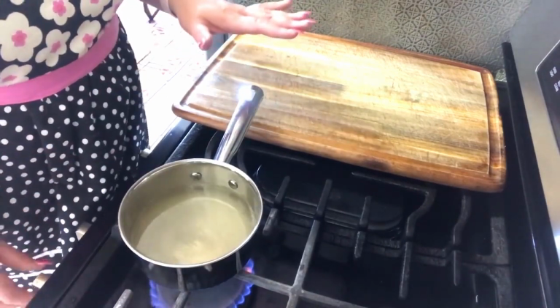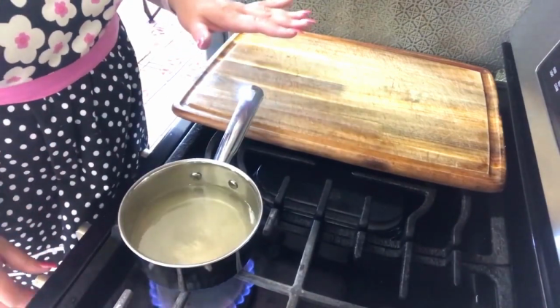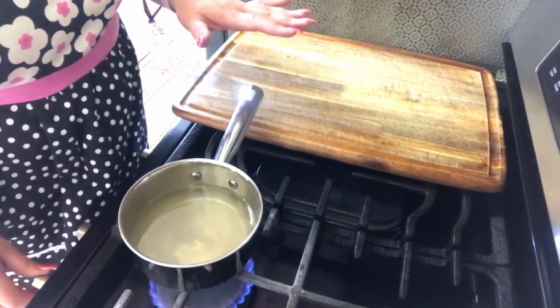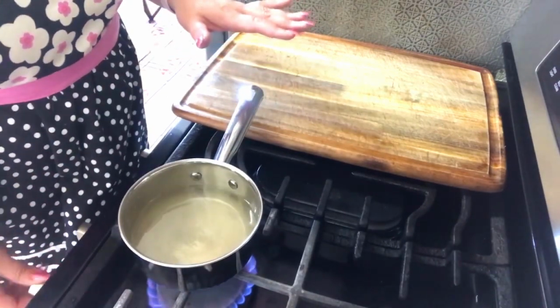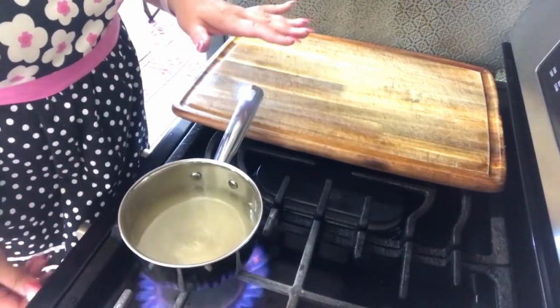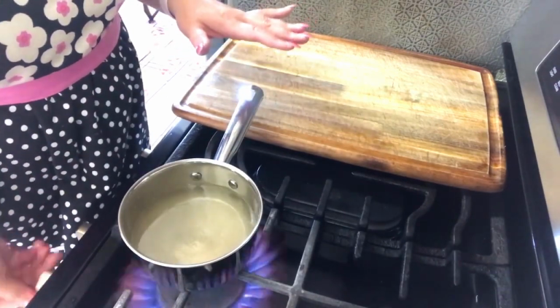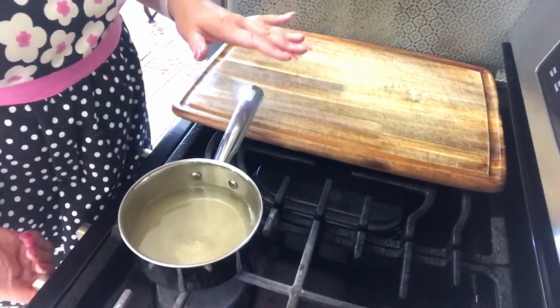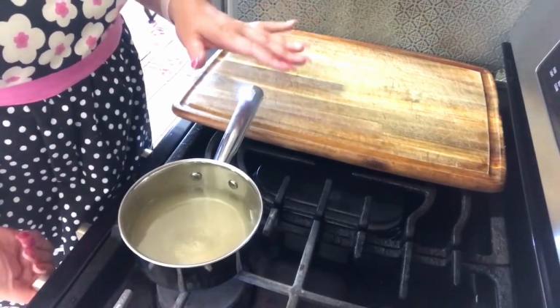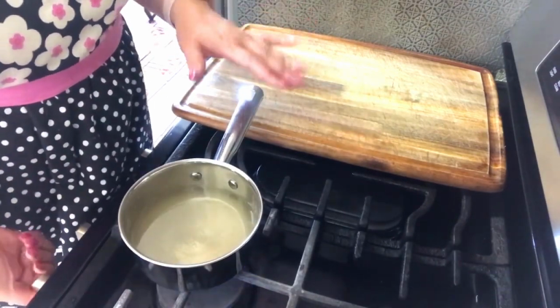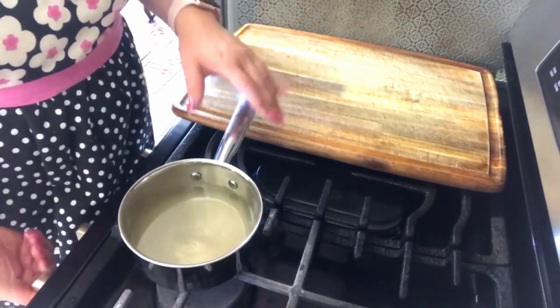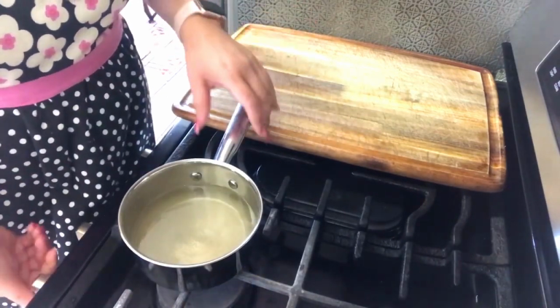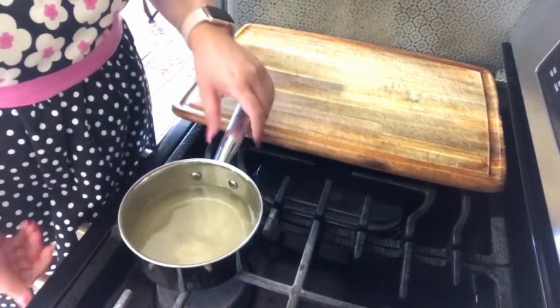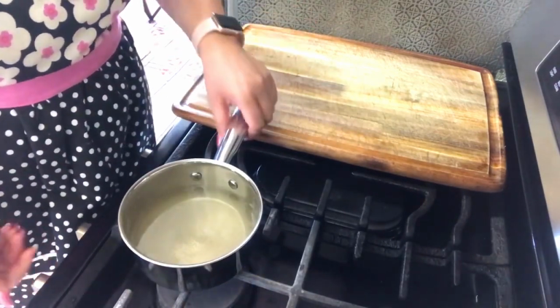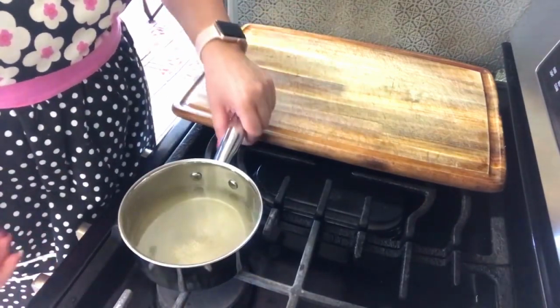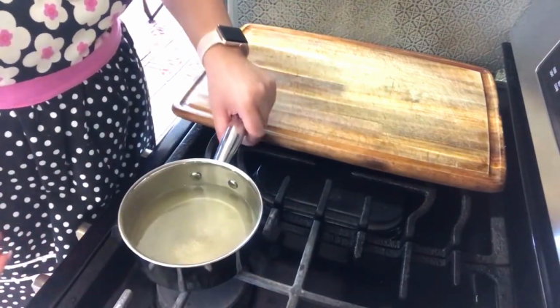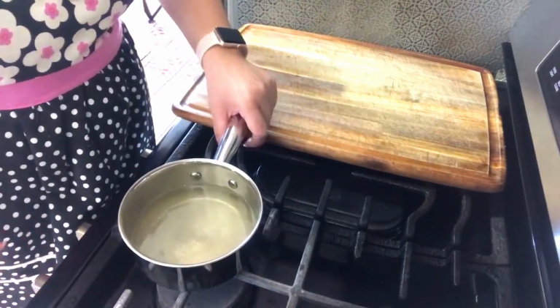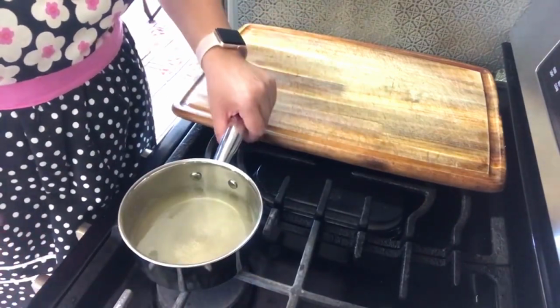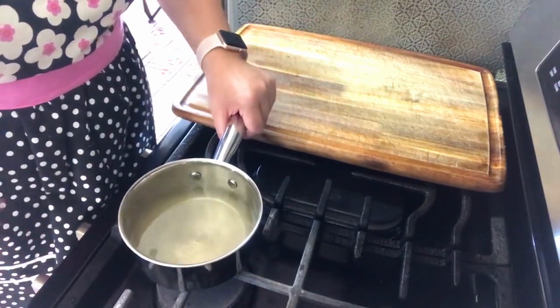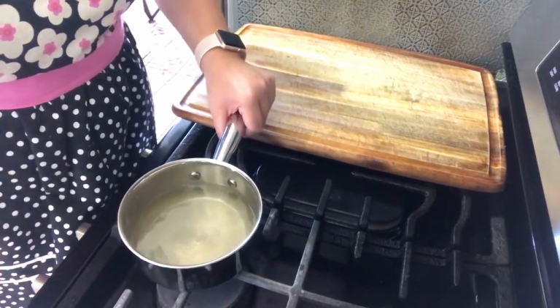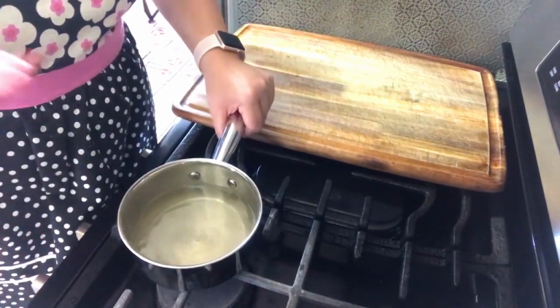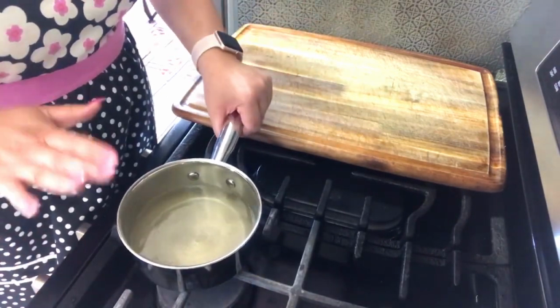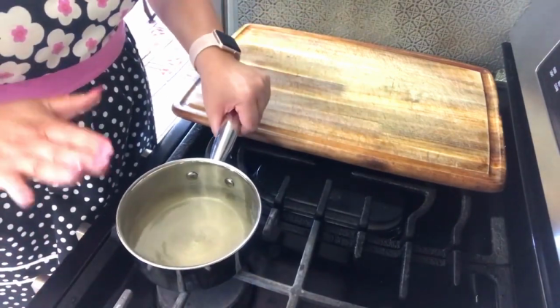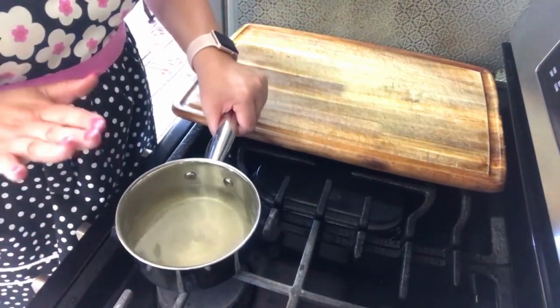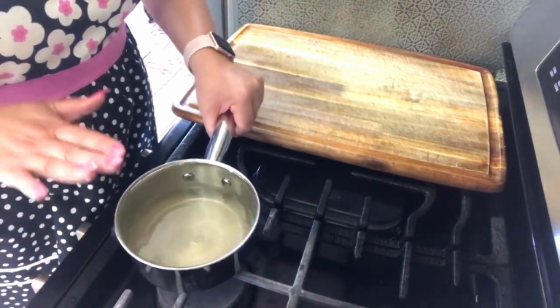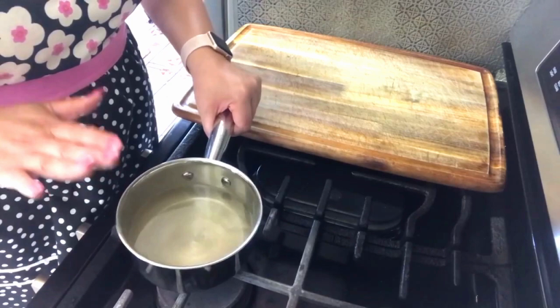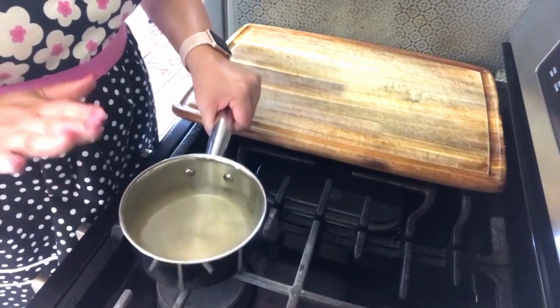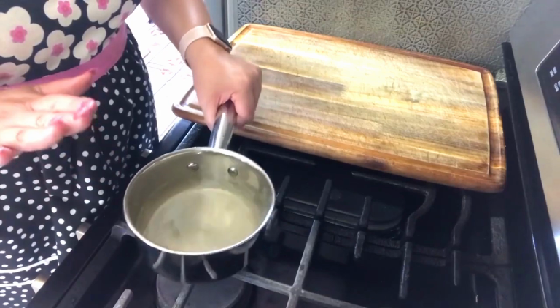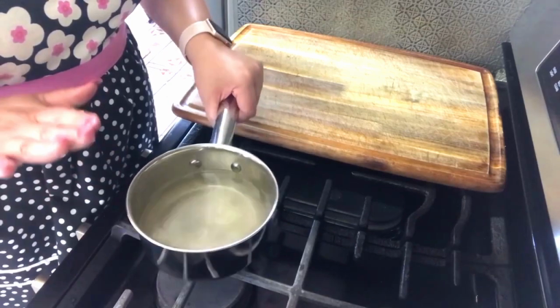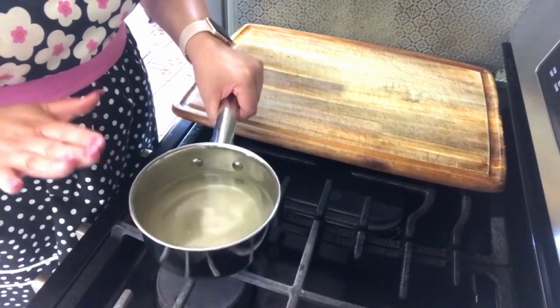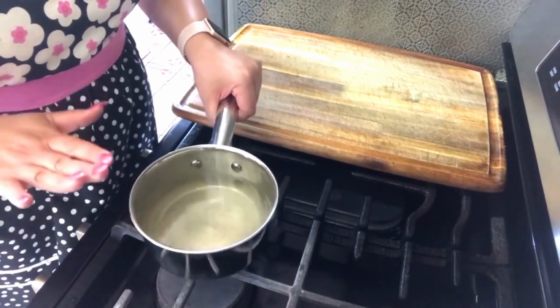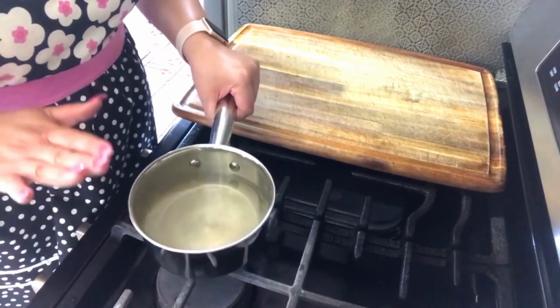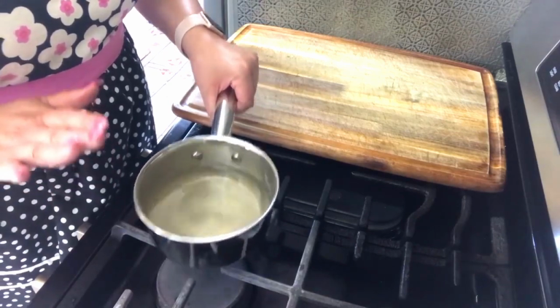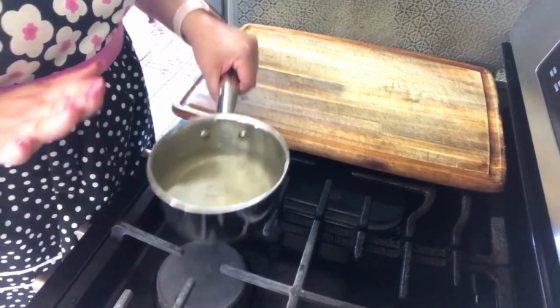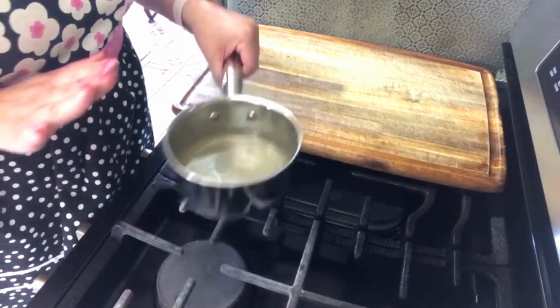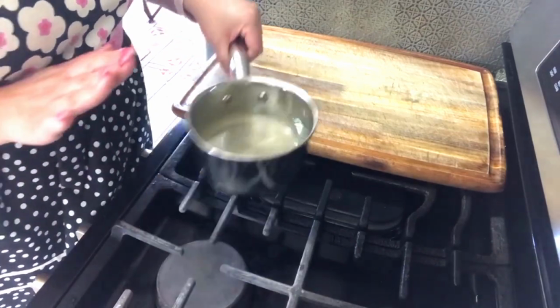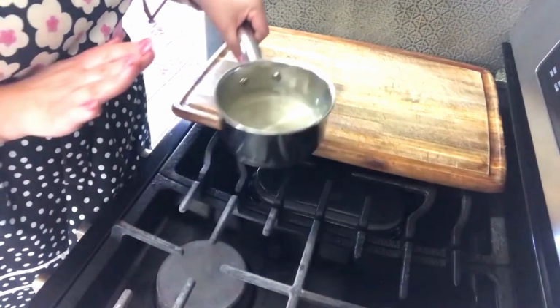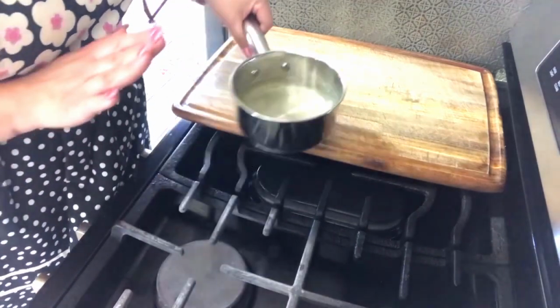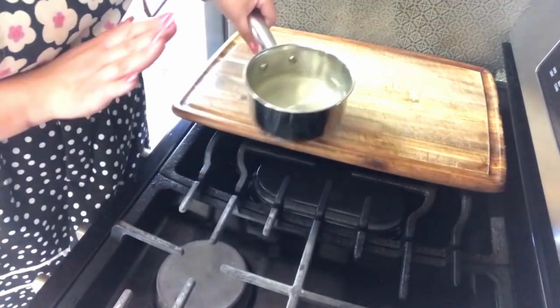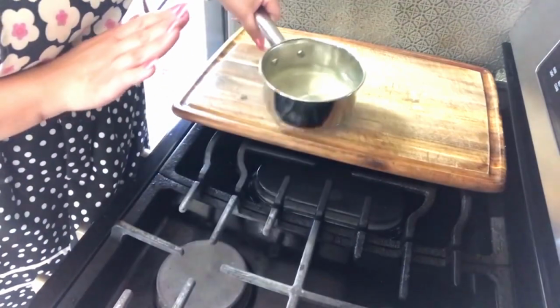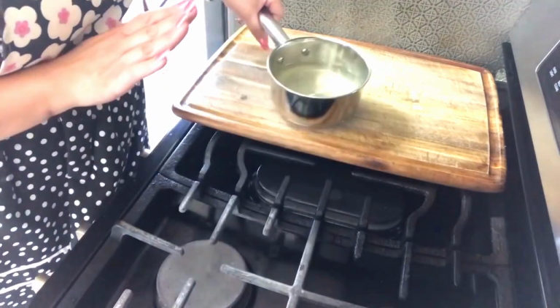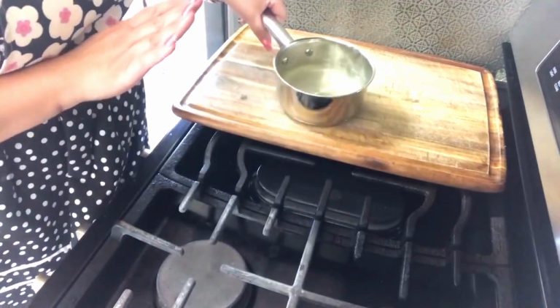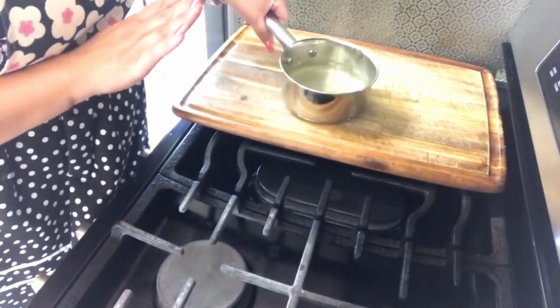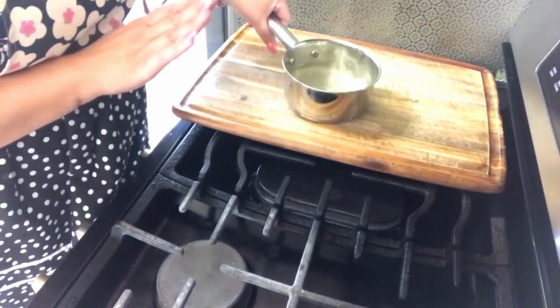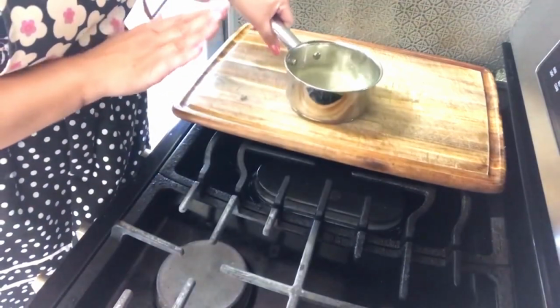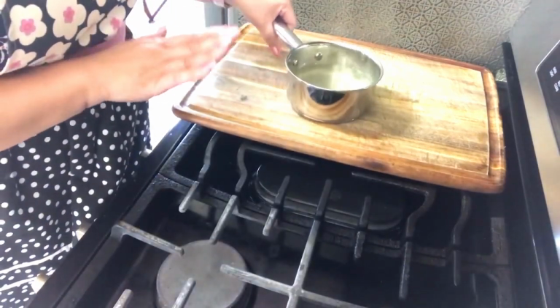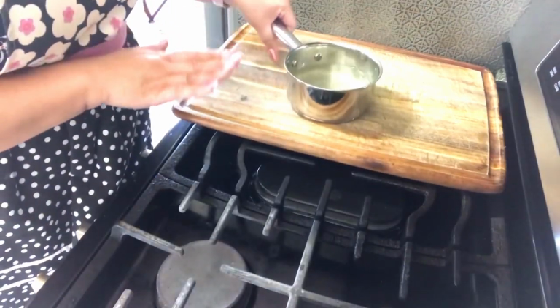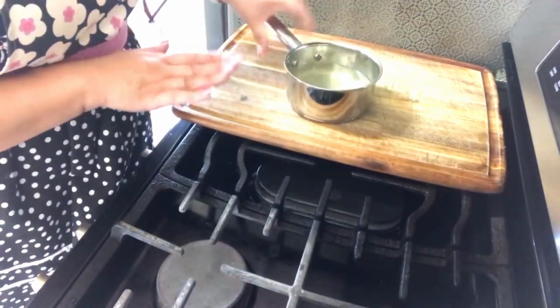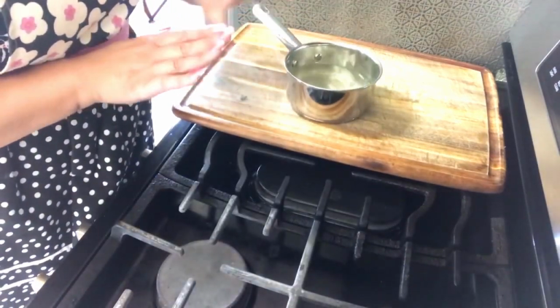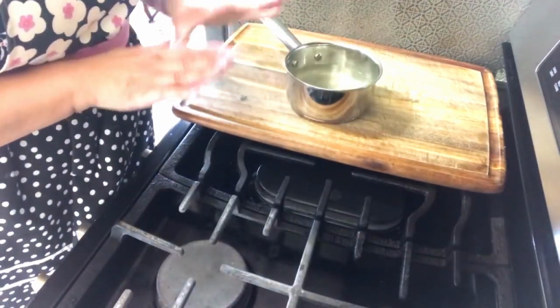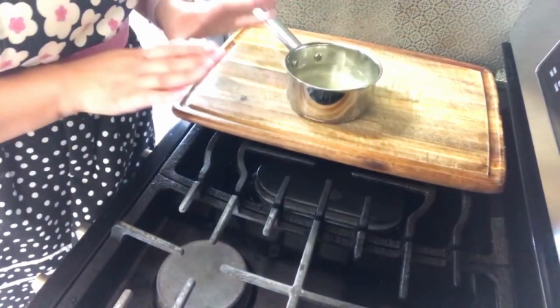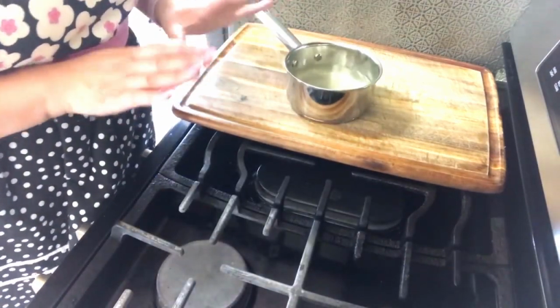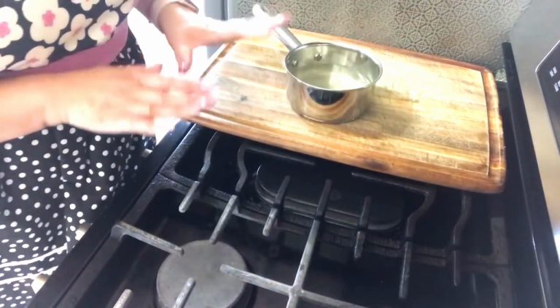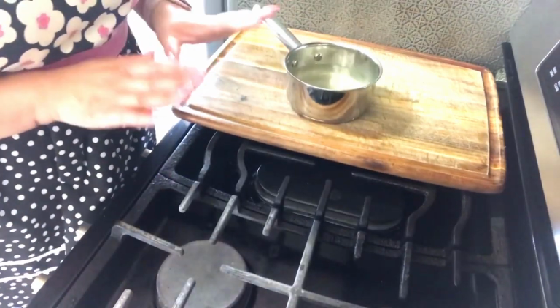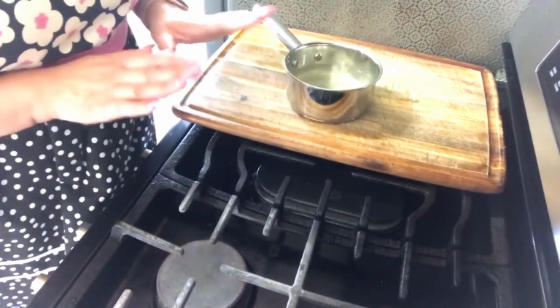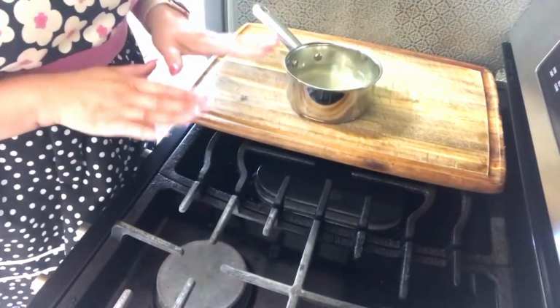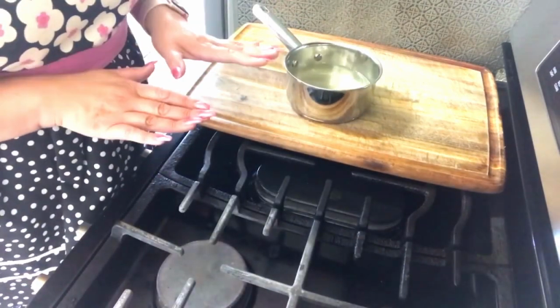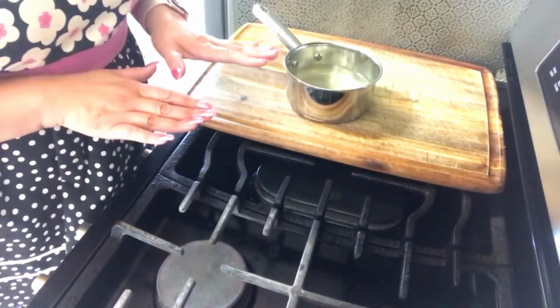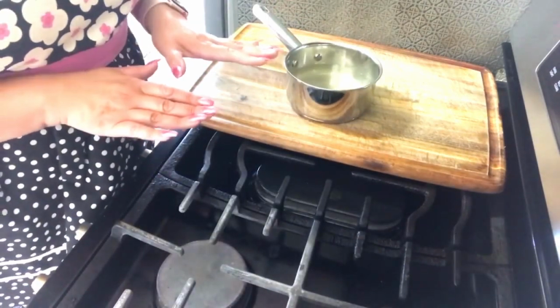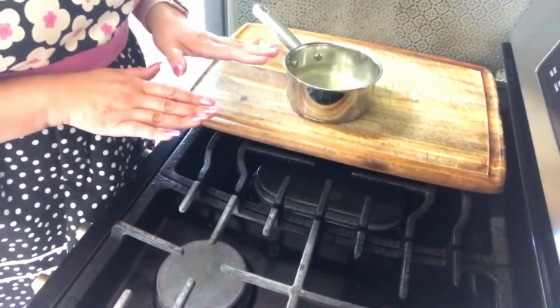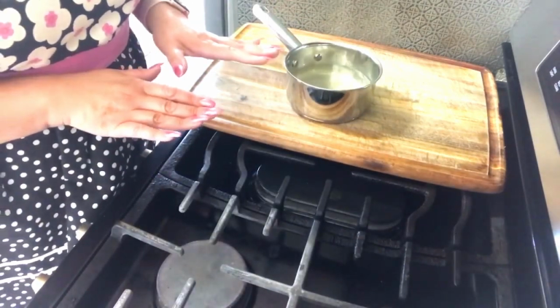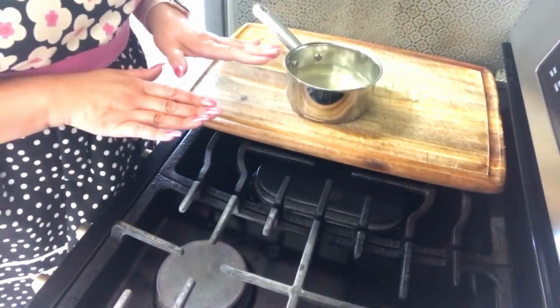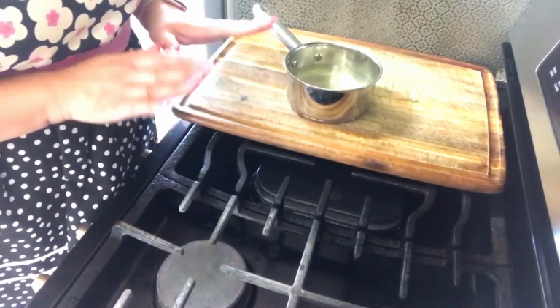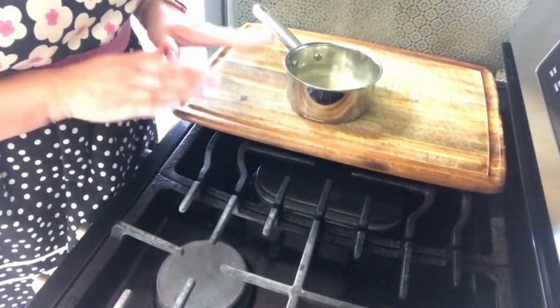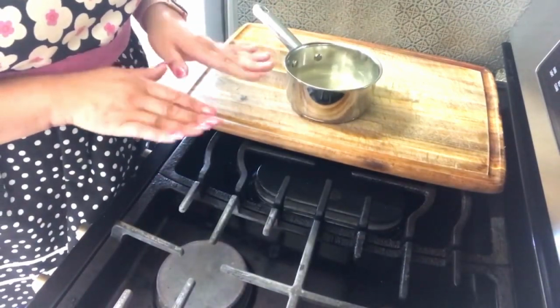When the sugar has completely dissolved, the water turns a little yellow — that's when we know it's completely dissolved. We're going to turn off the heat and remove it so that it cools down, and we continue with our recipe.